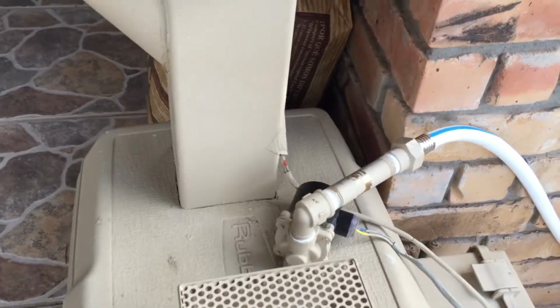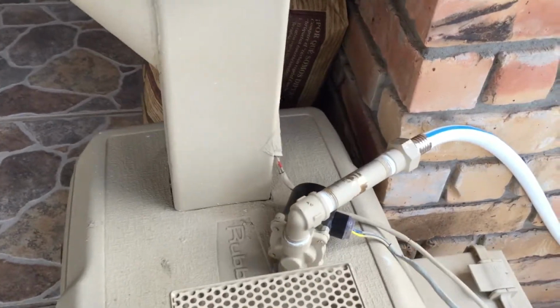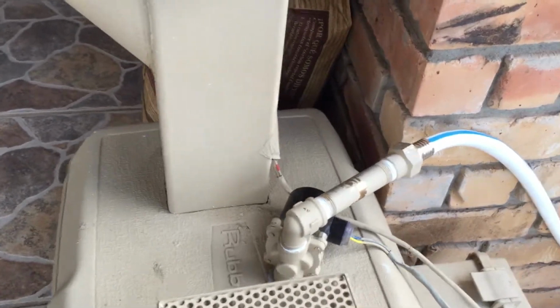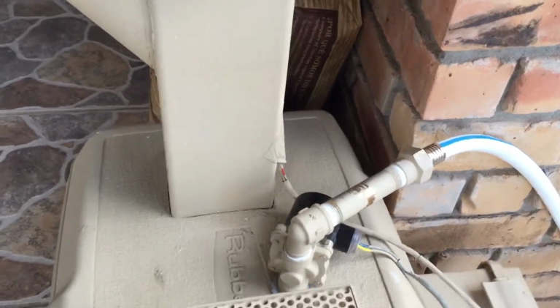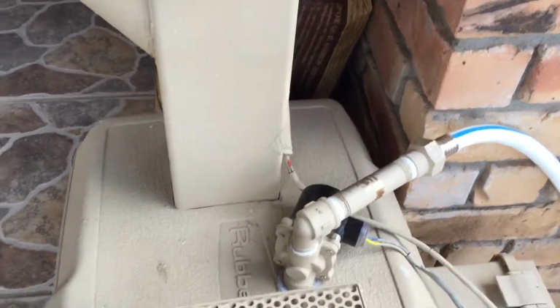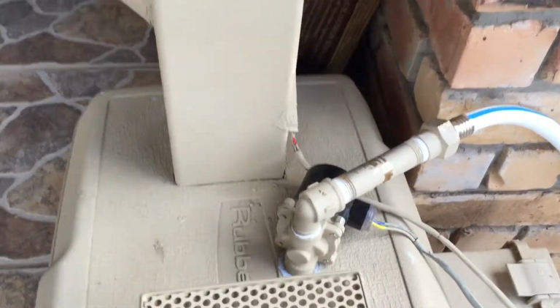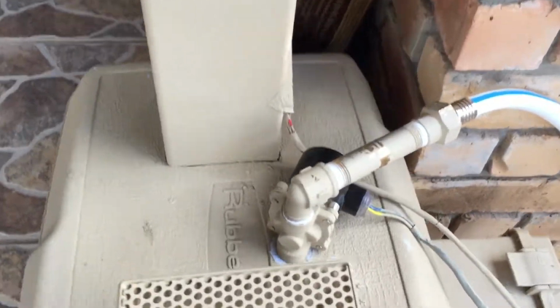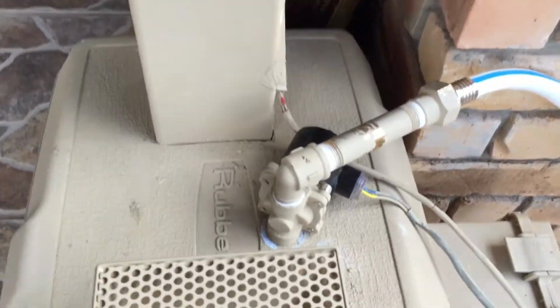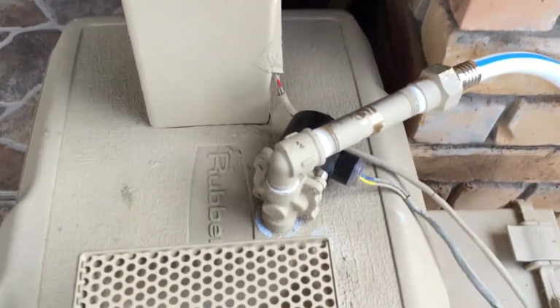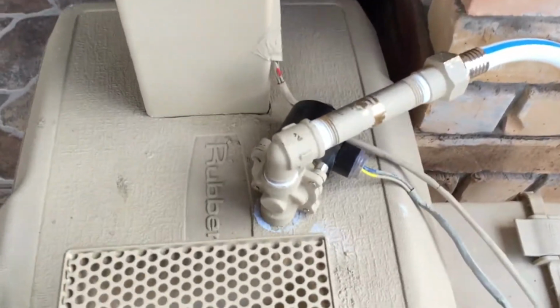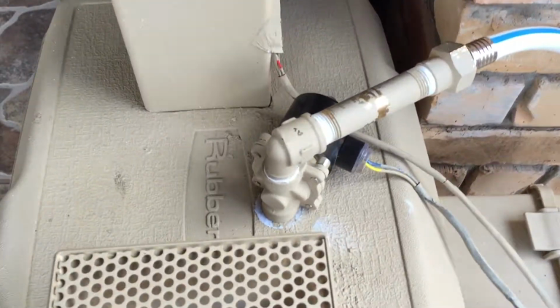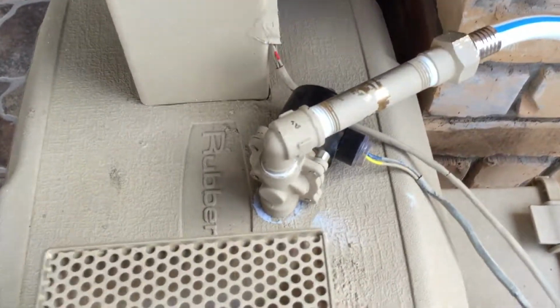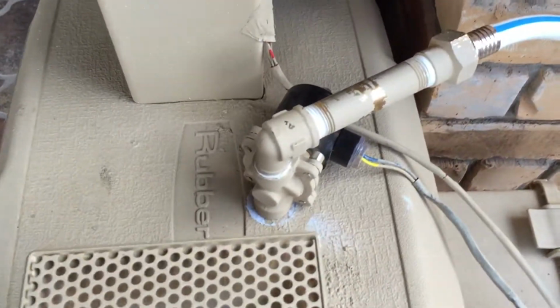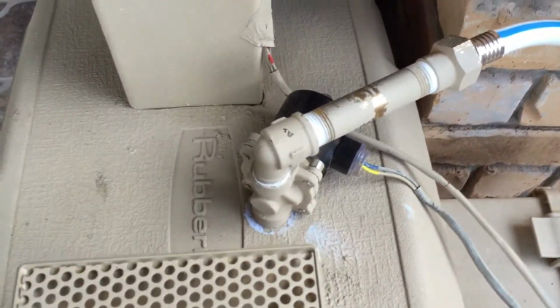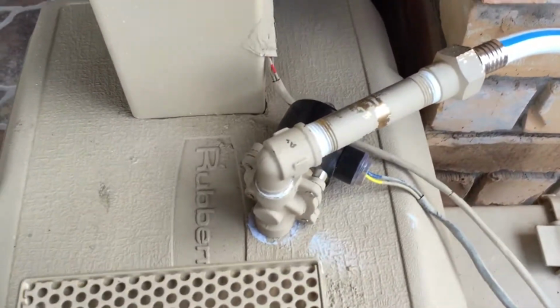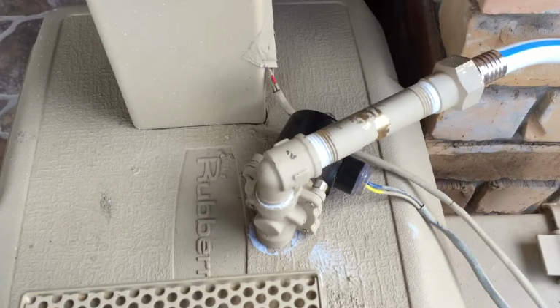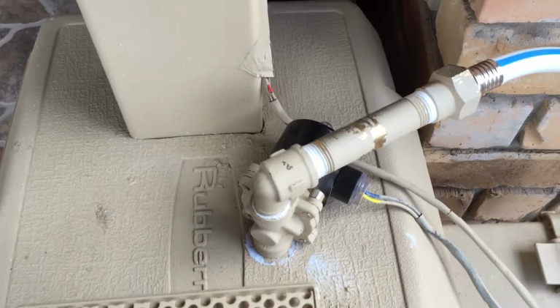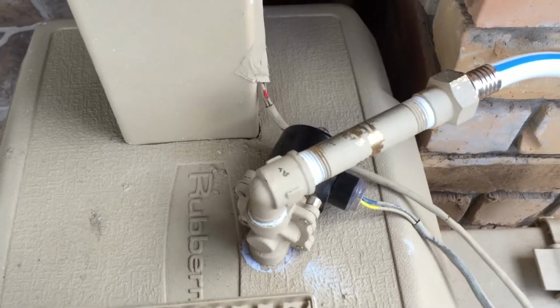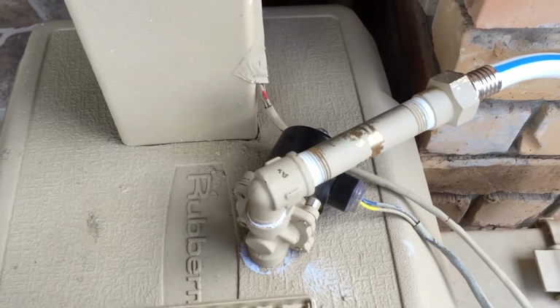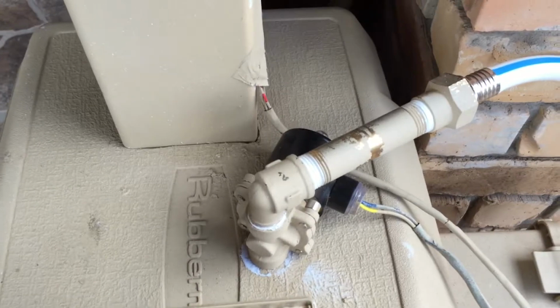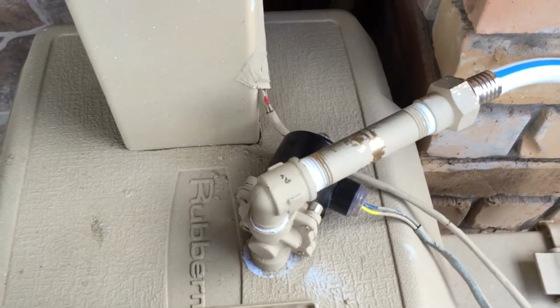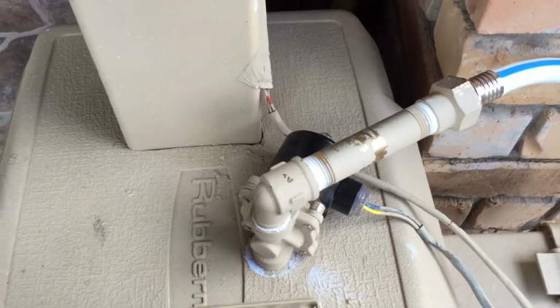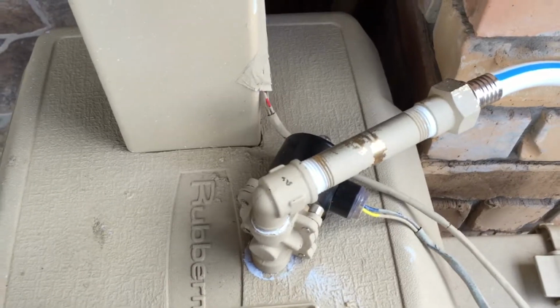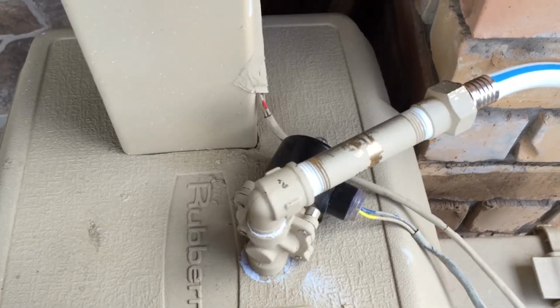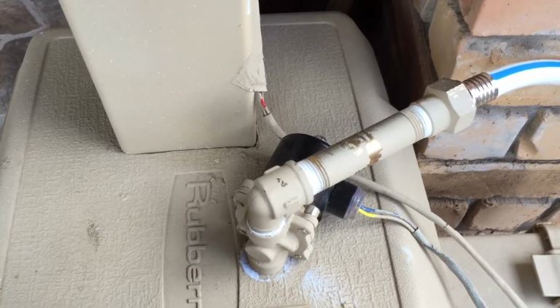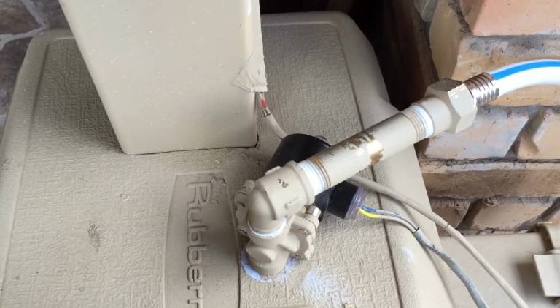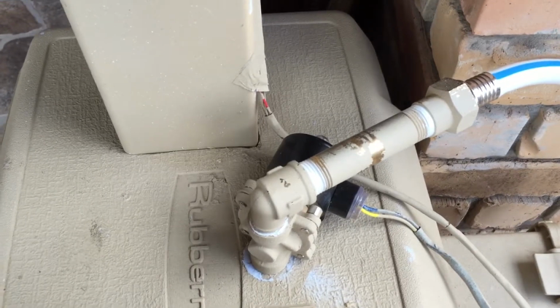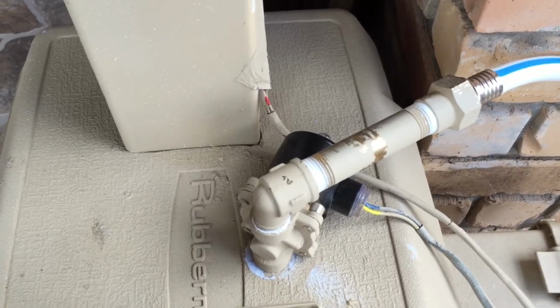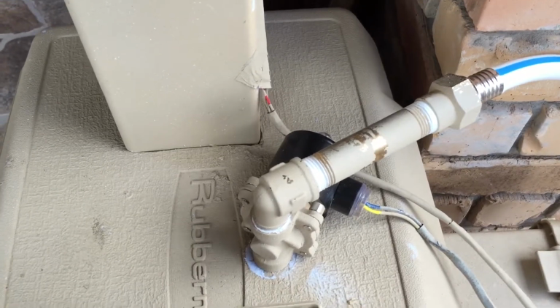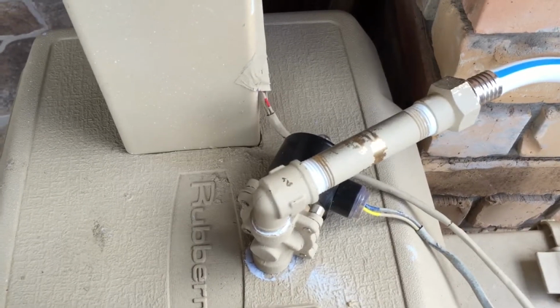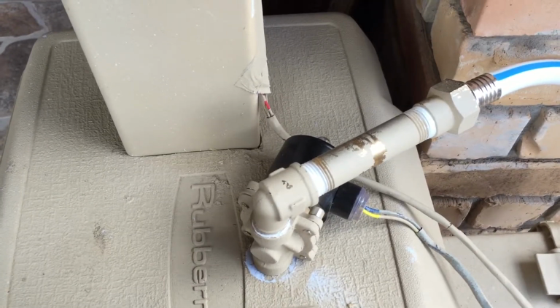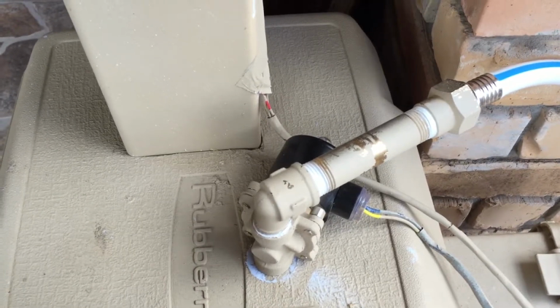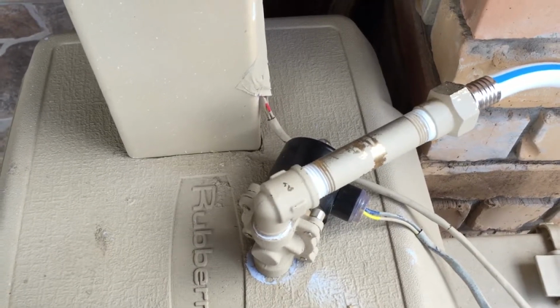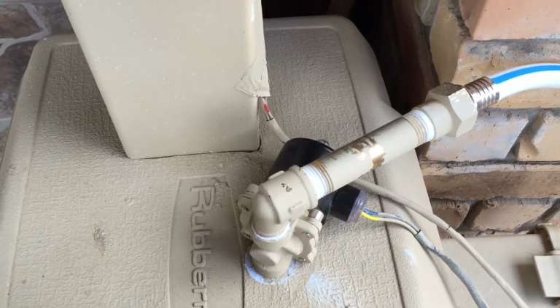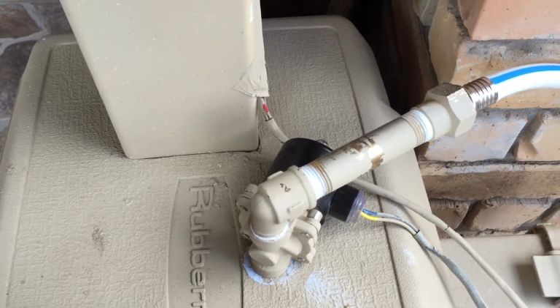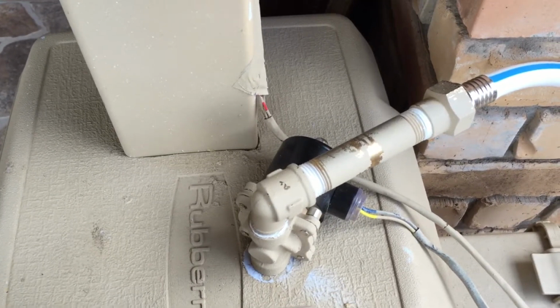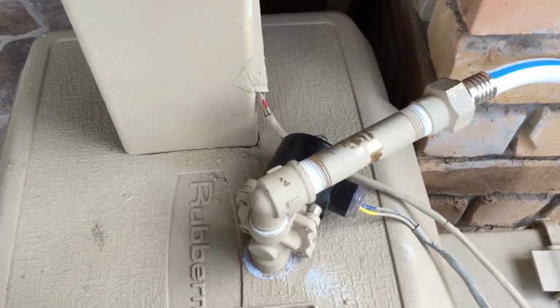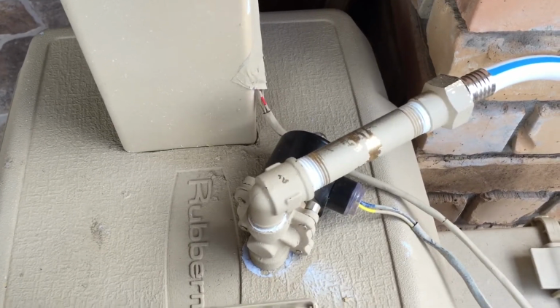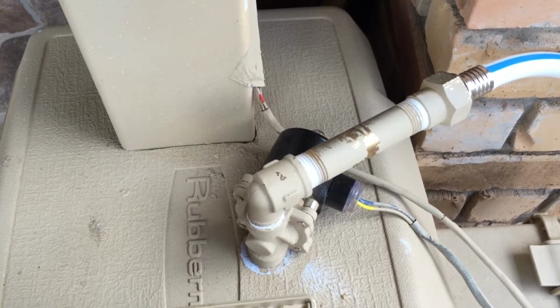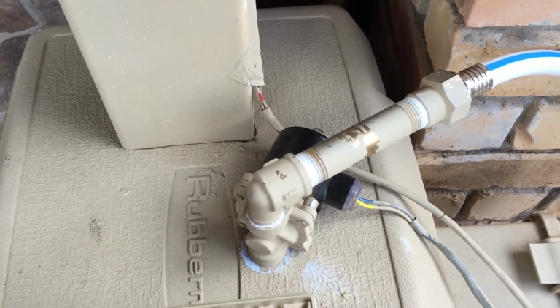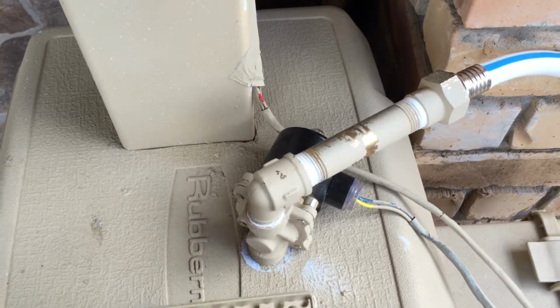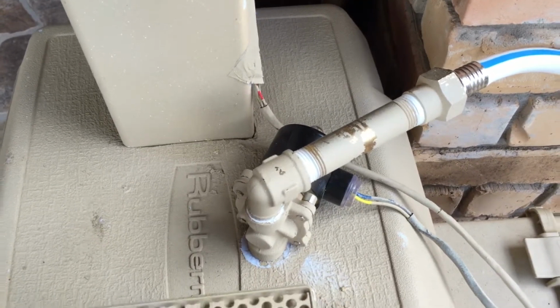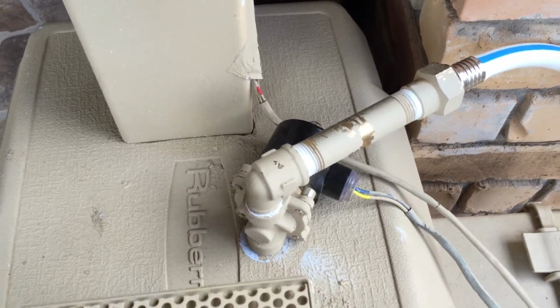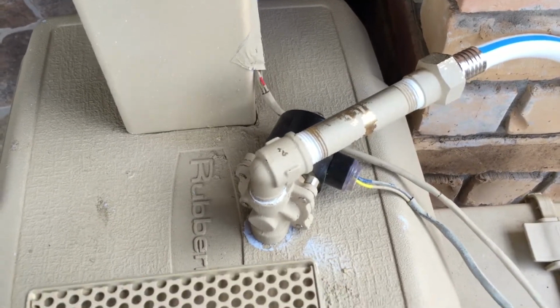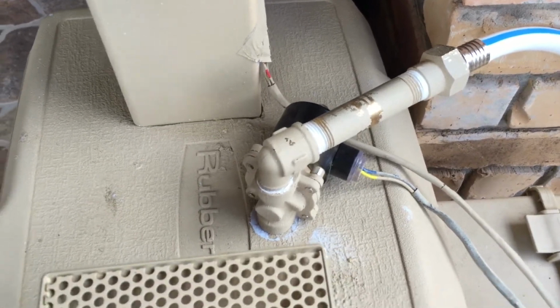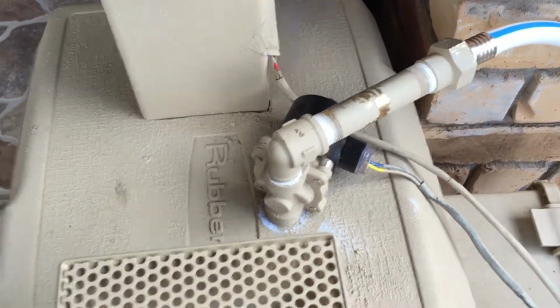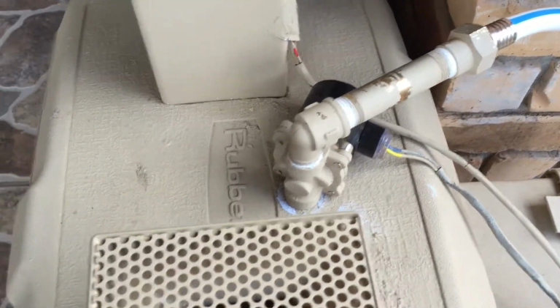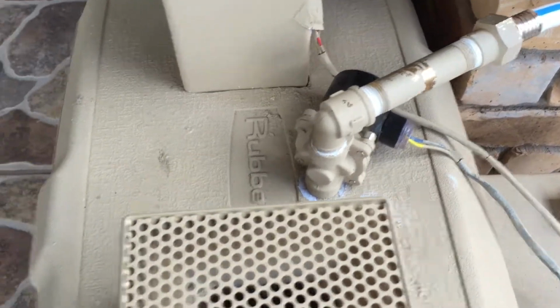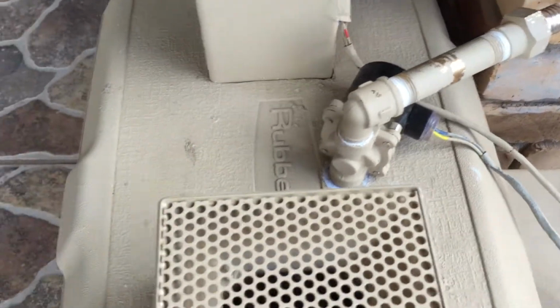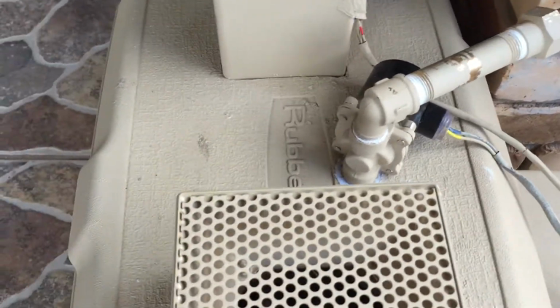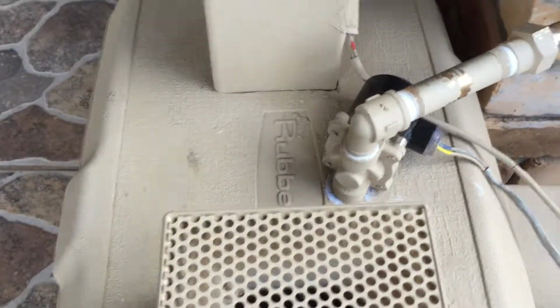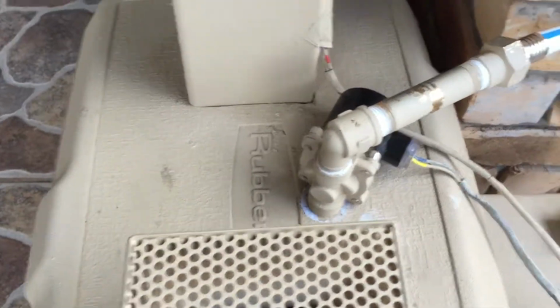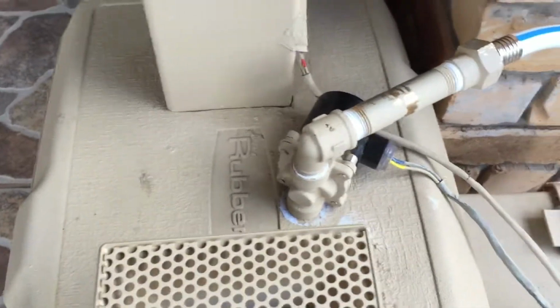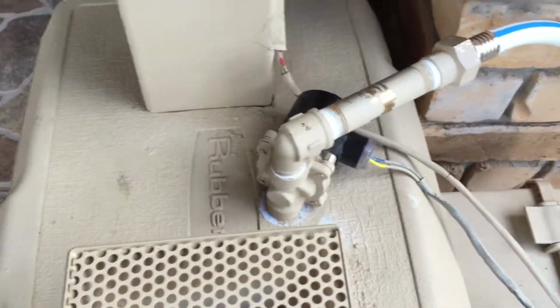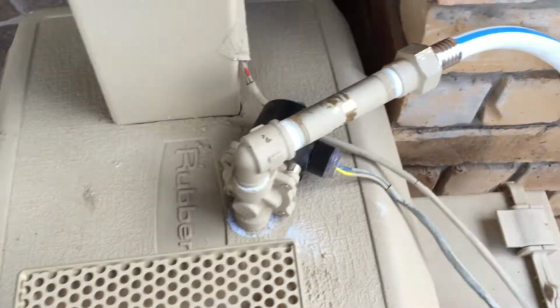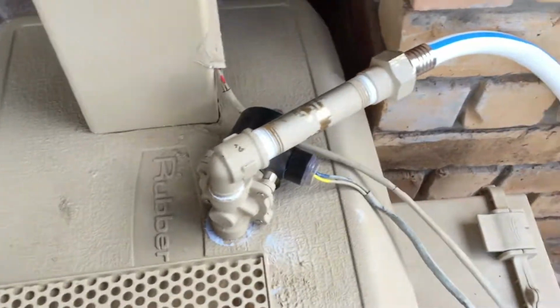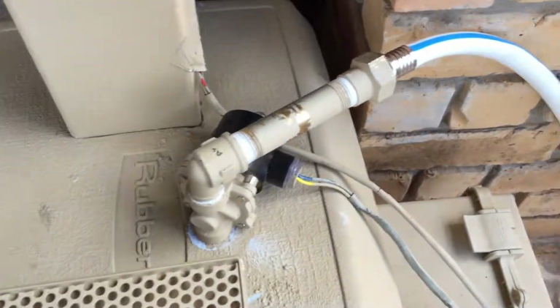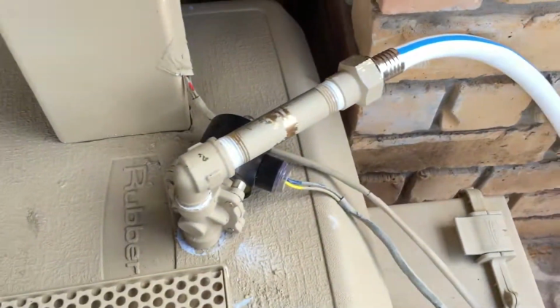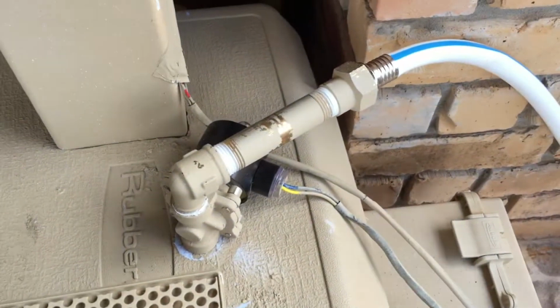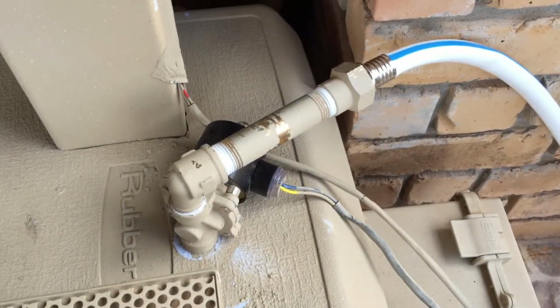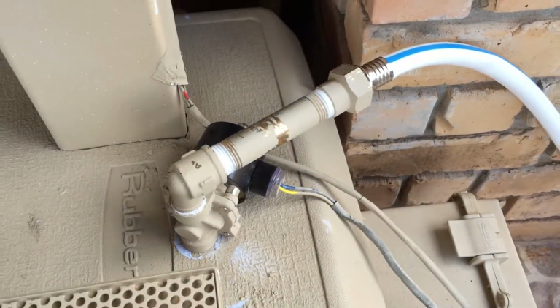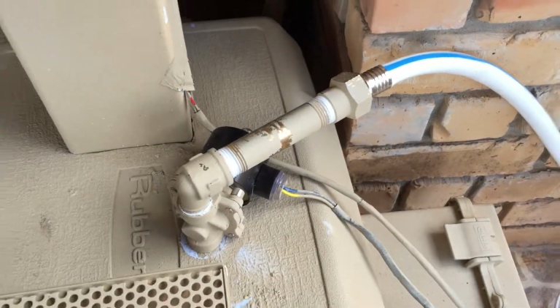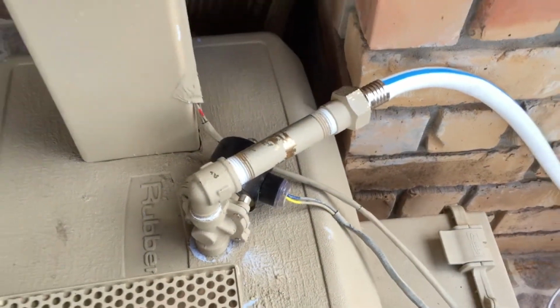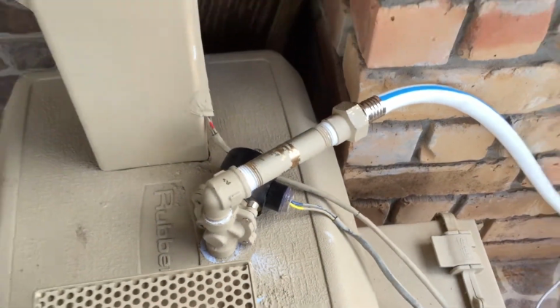The motor is programmed to not turn on until it's over 50% full, so it doesn't cavitate.